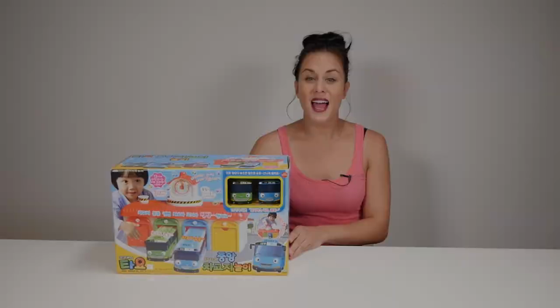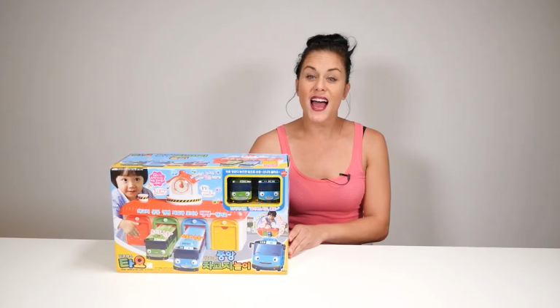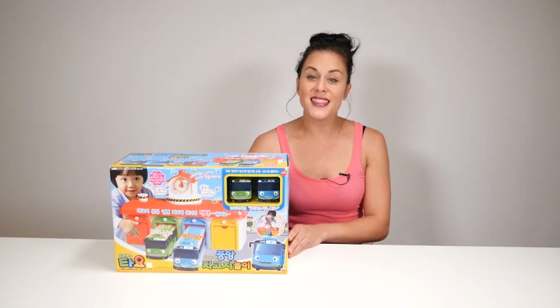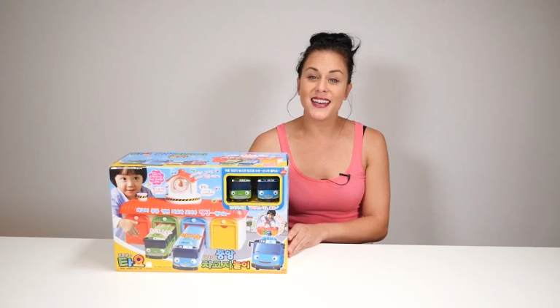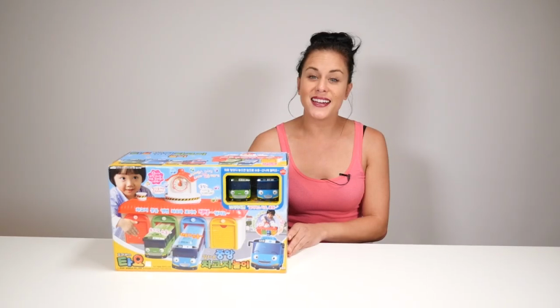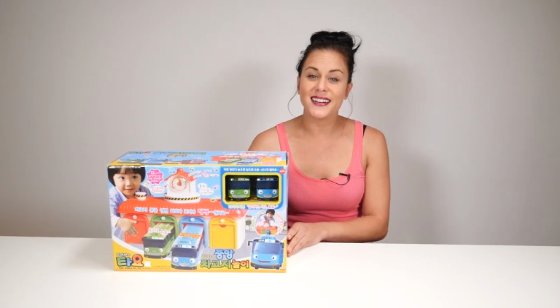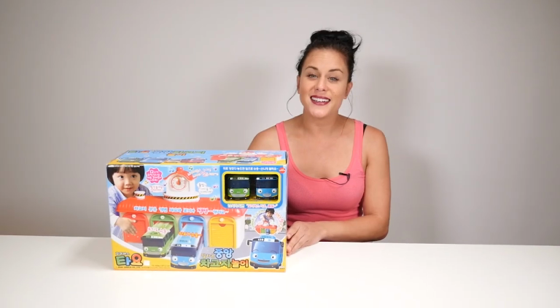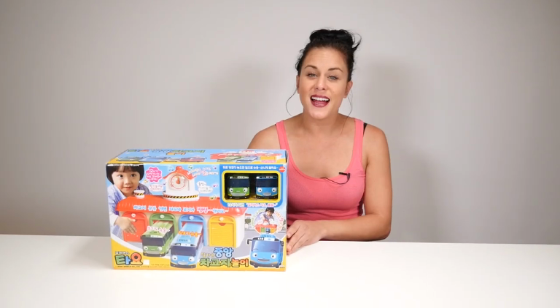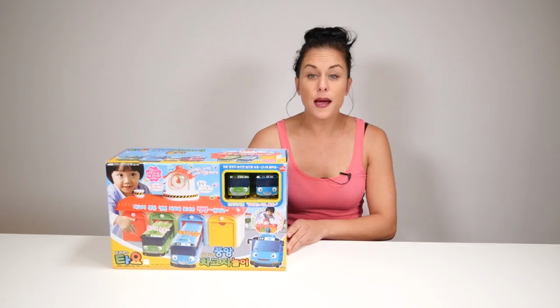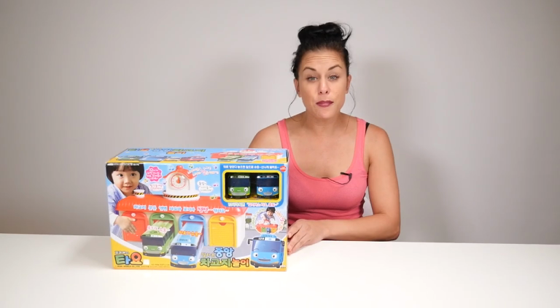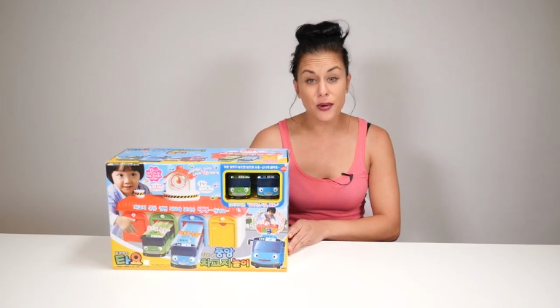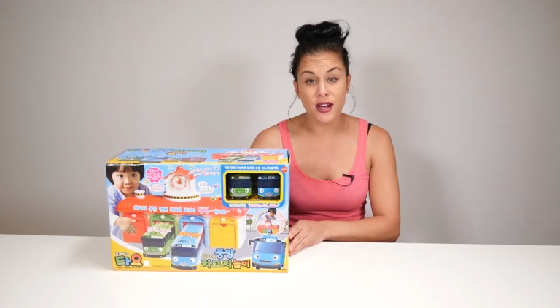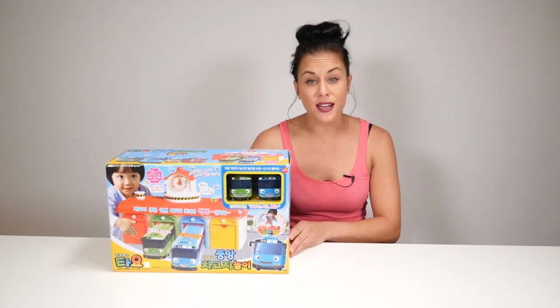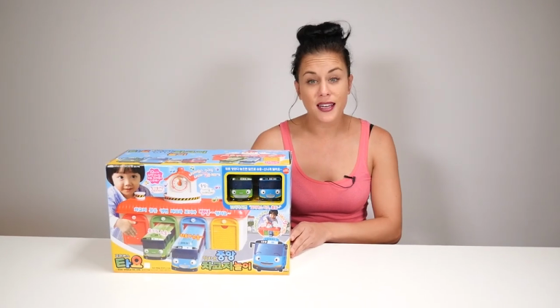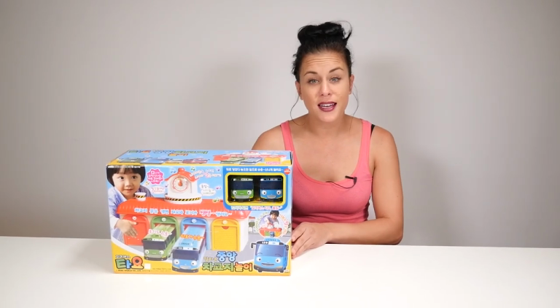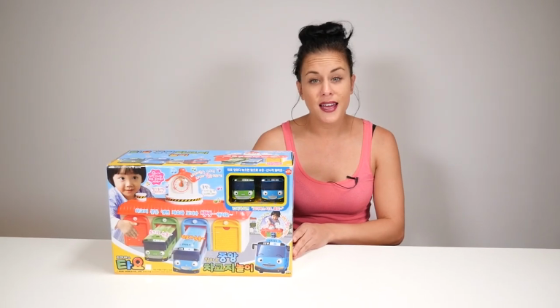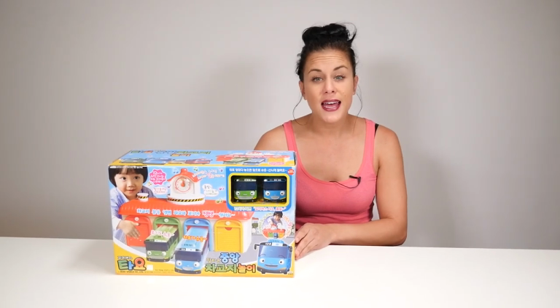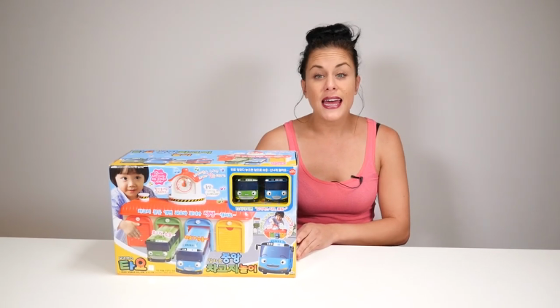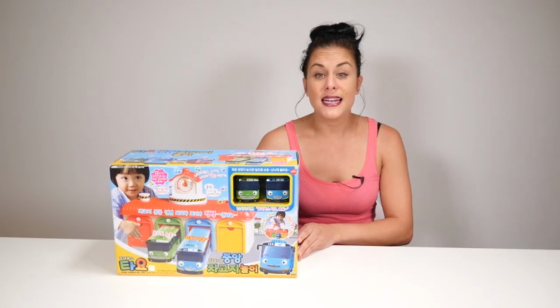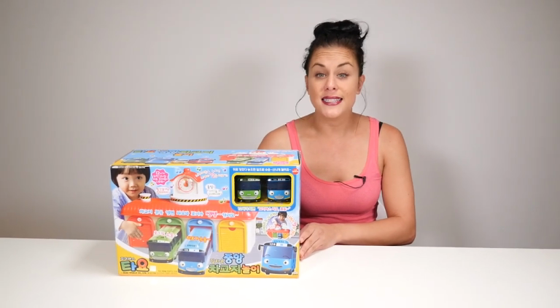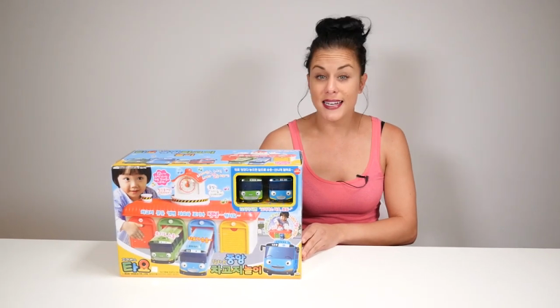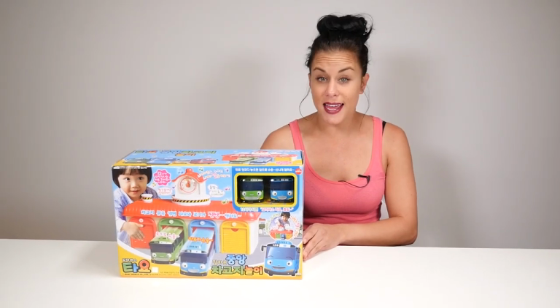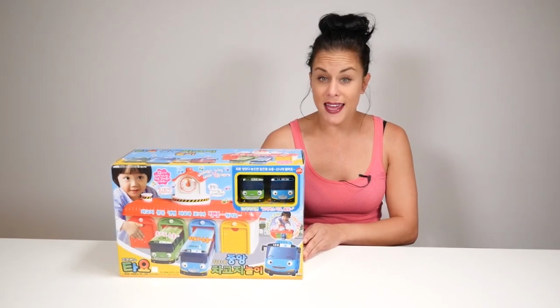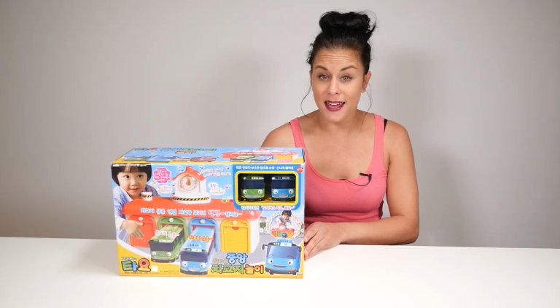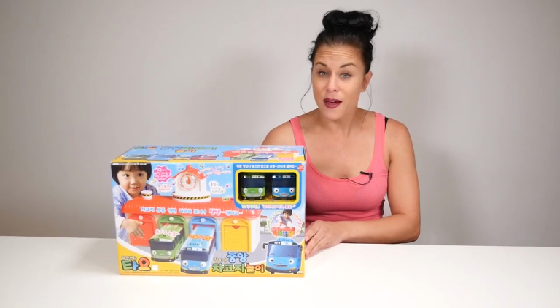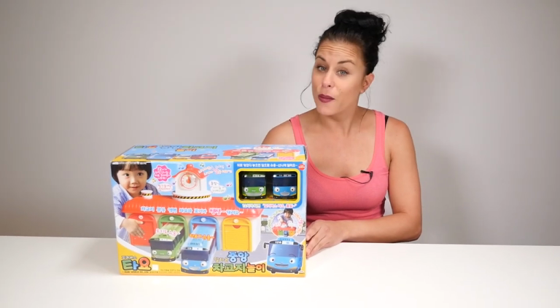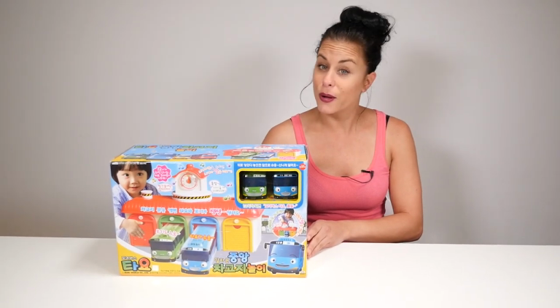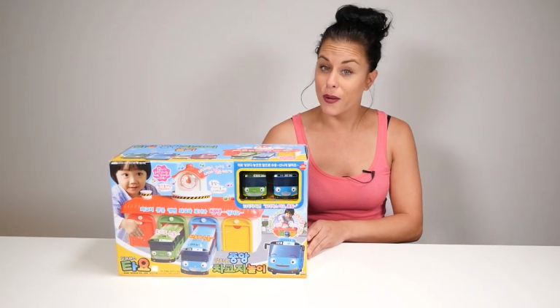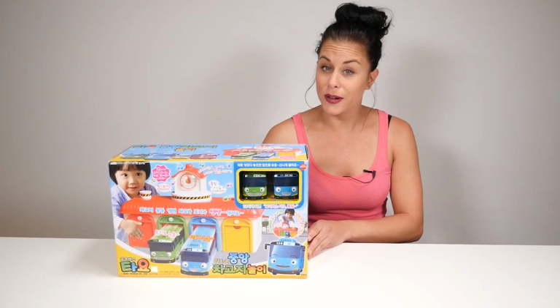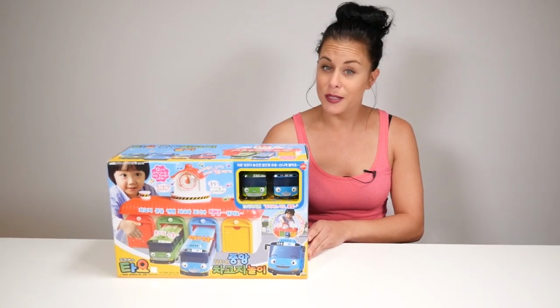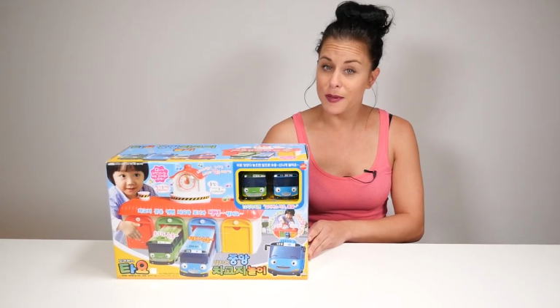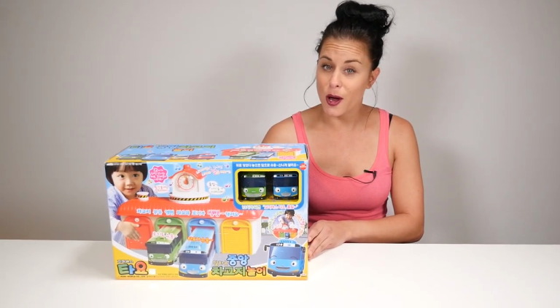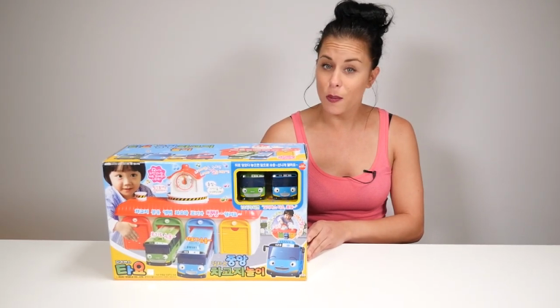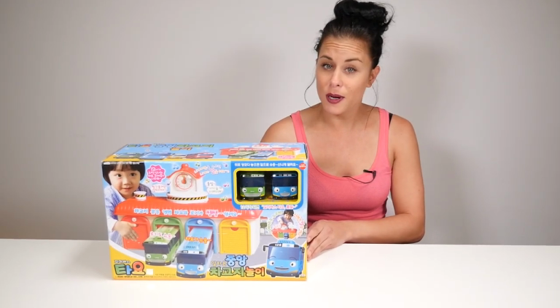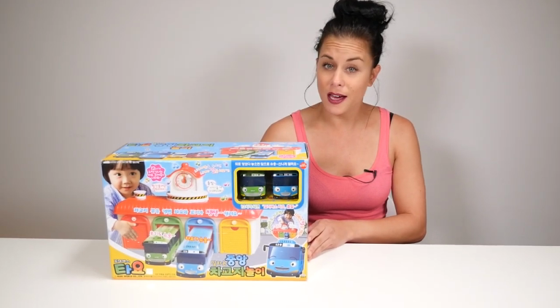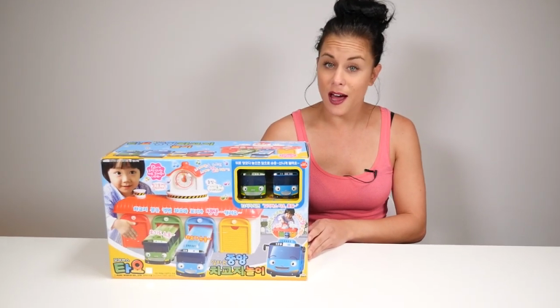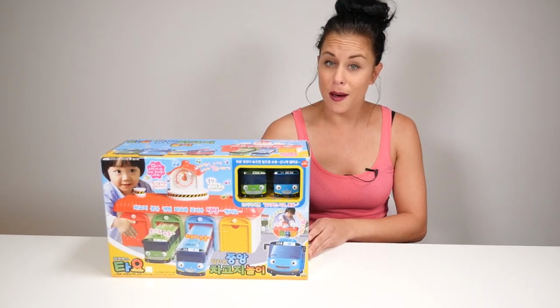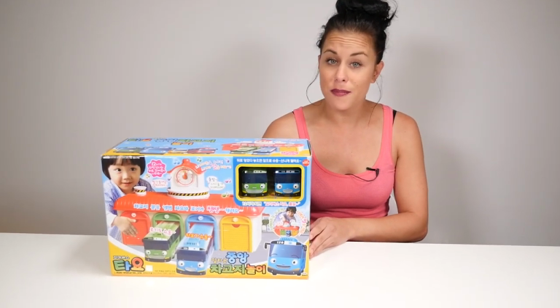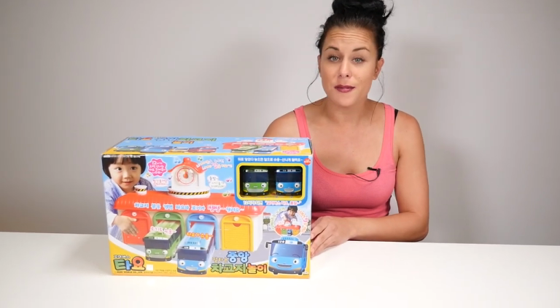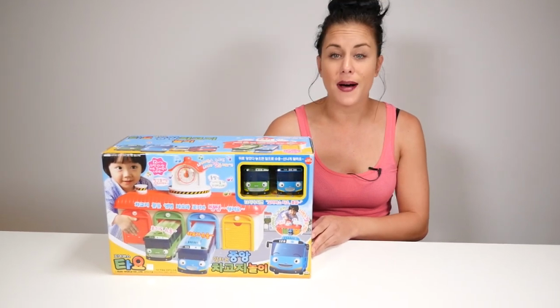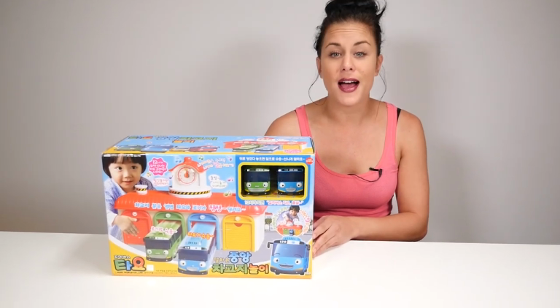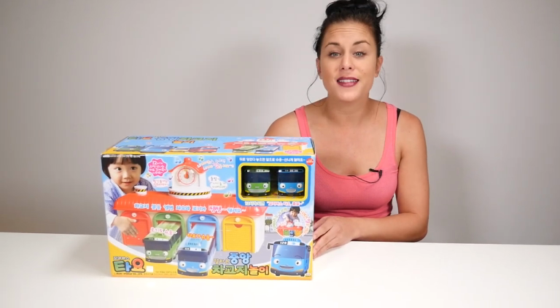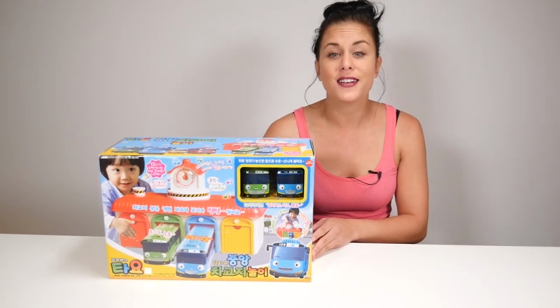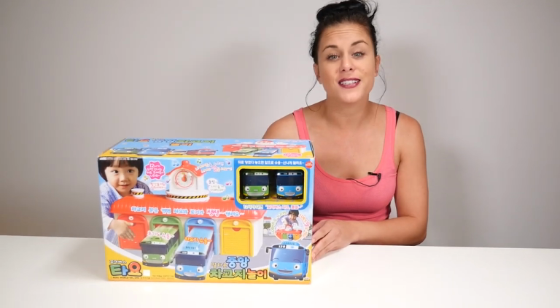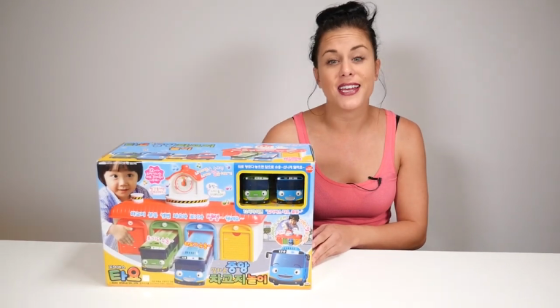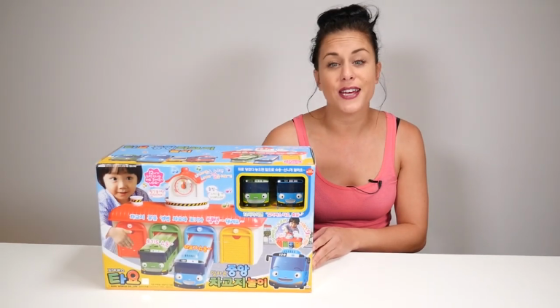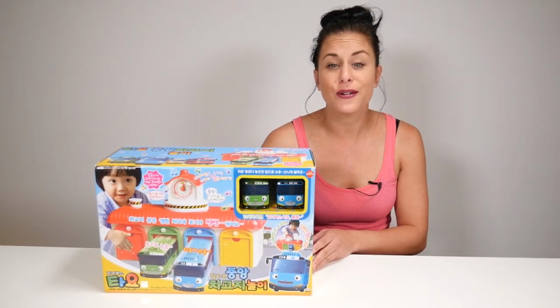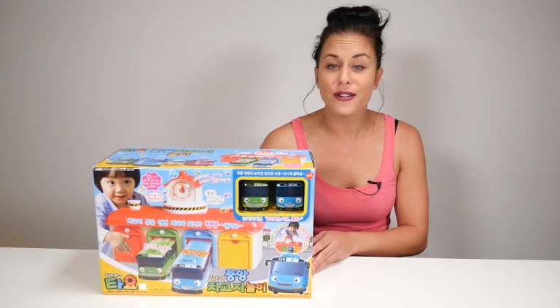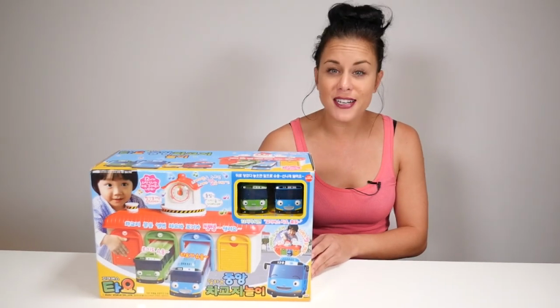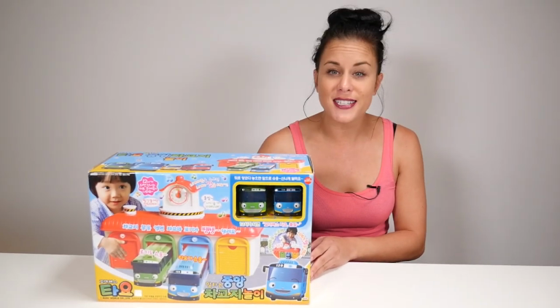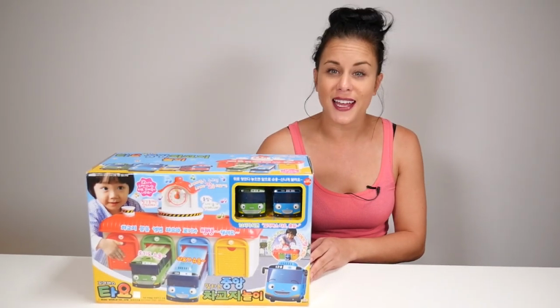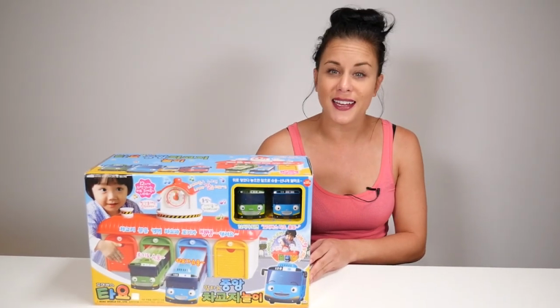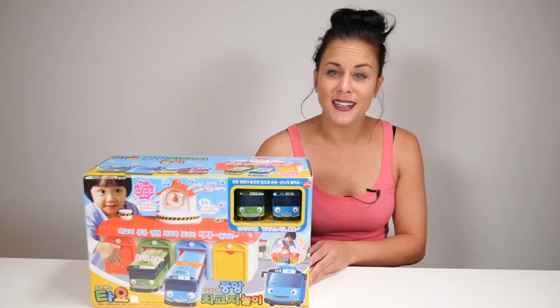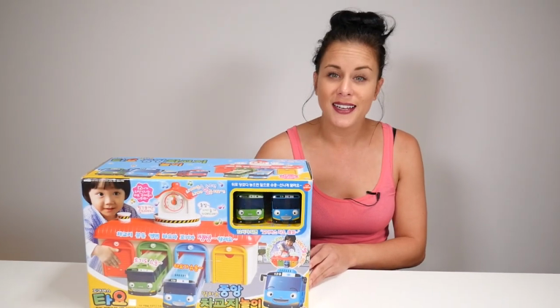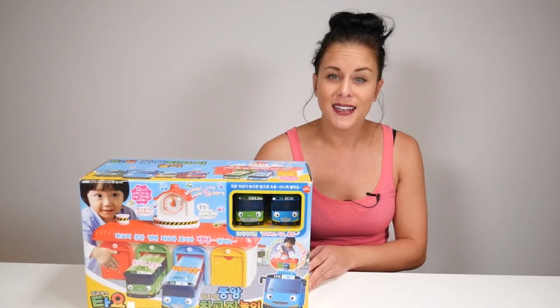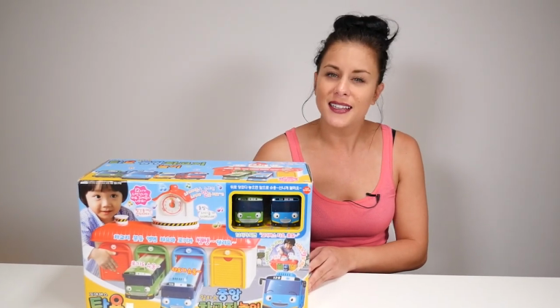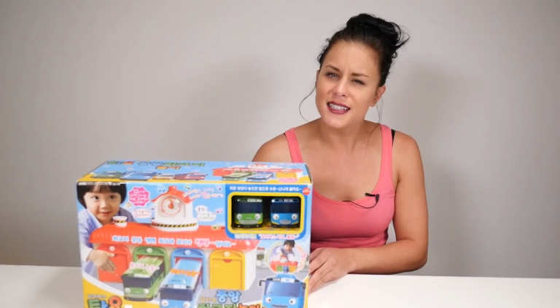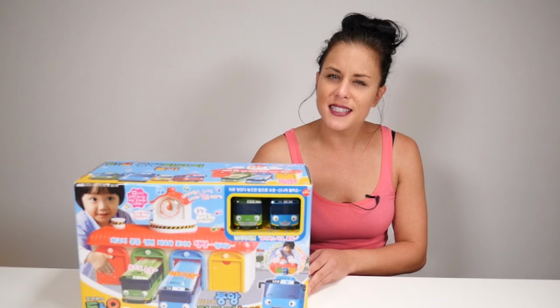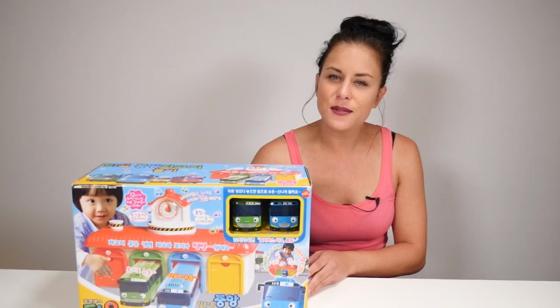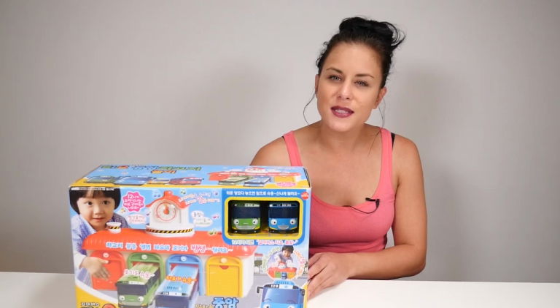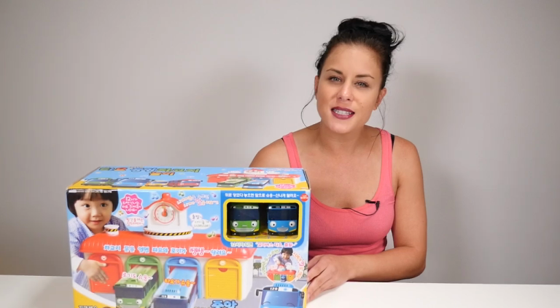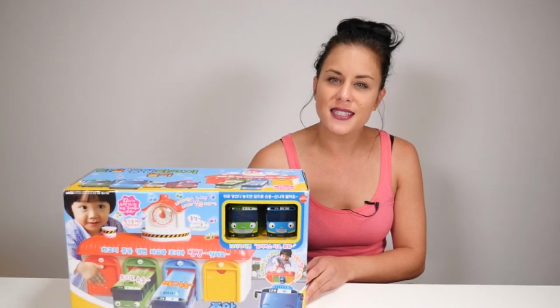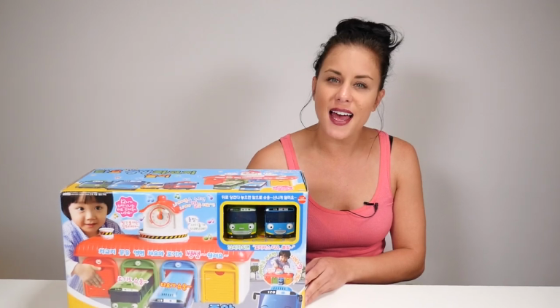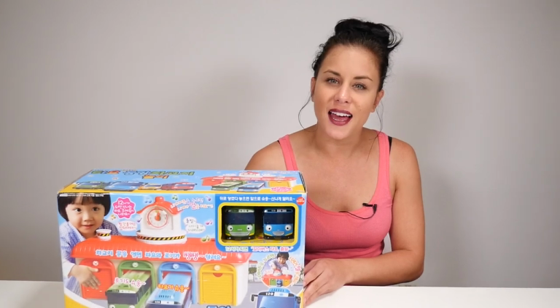Hi there, I'm Brooke, and today we're going to be opening up the My Little Teo garage set. Let's see what's inside.